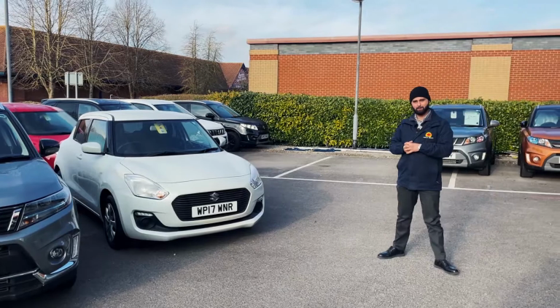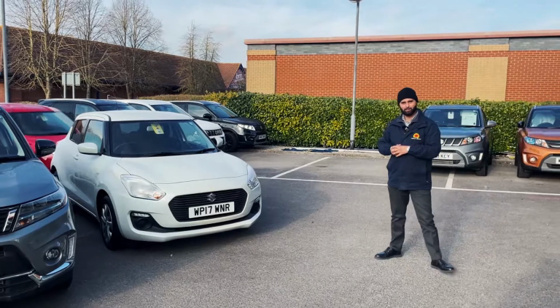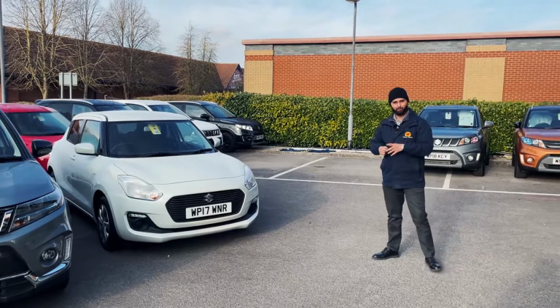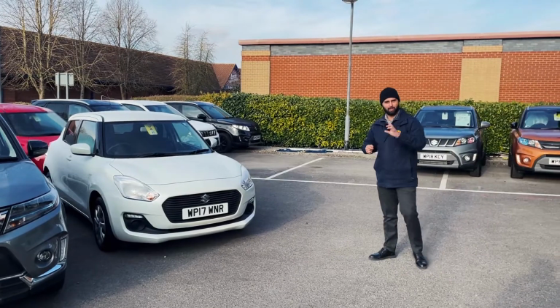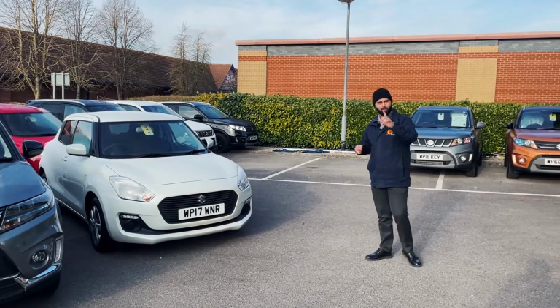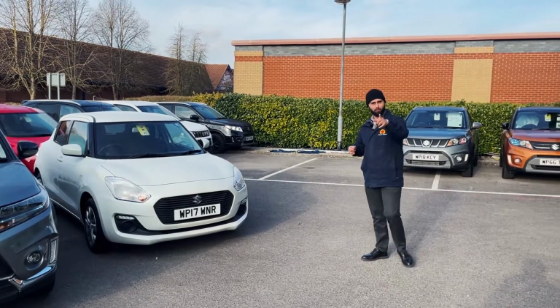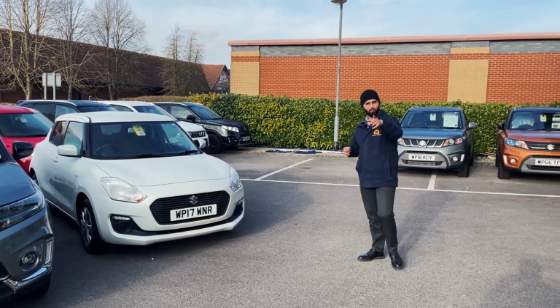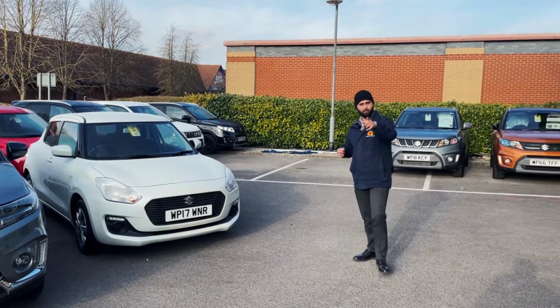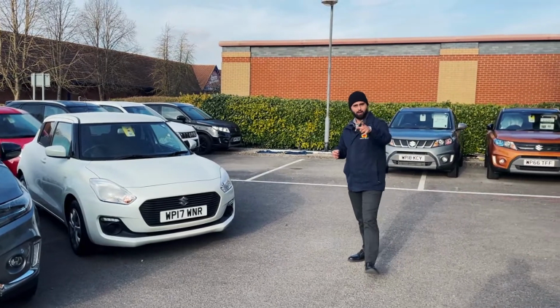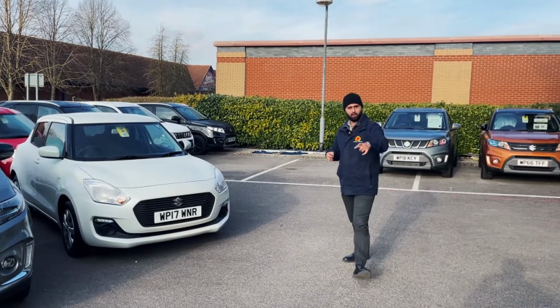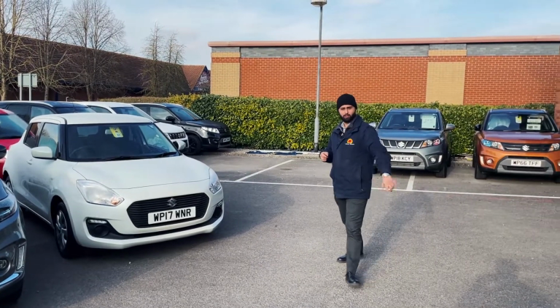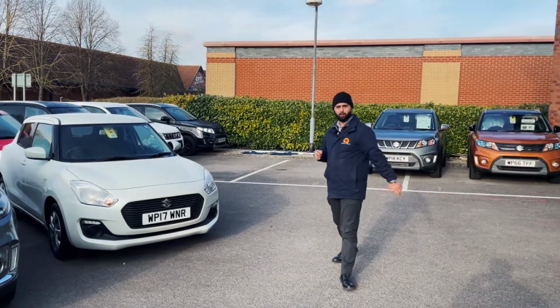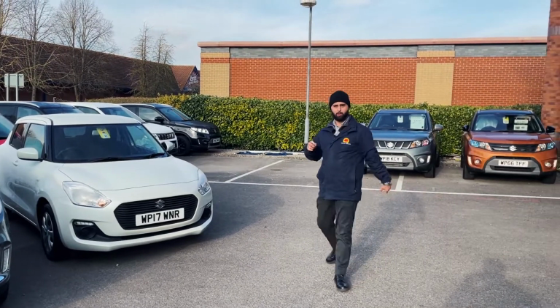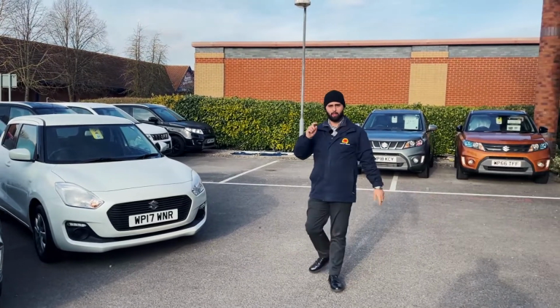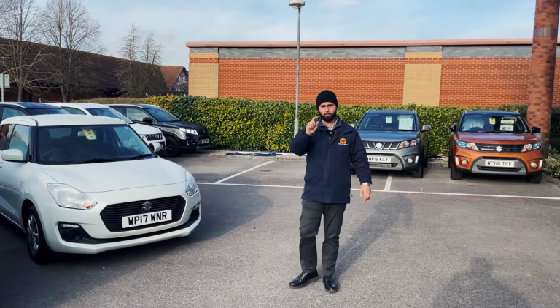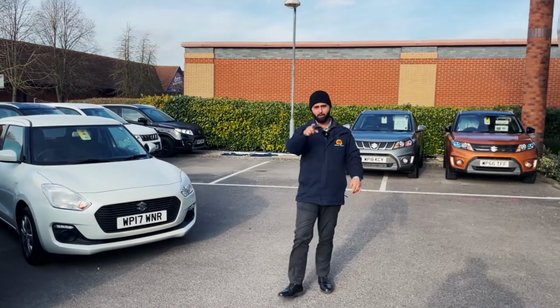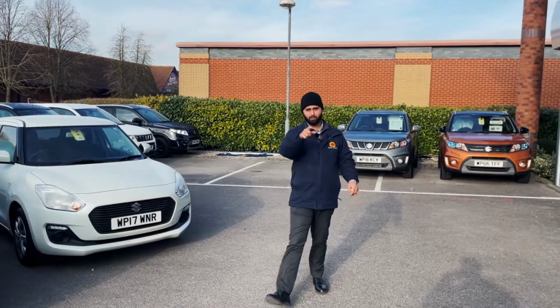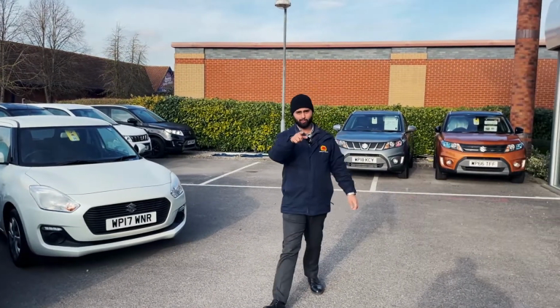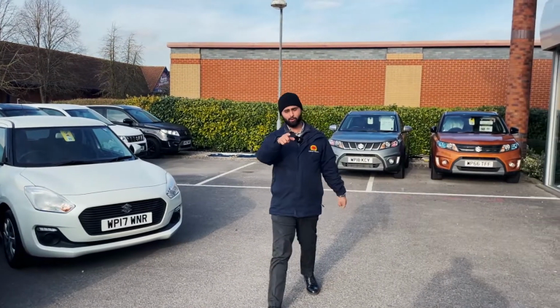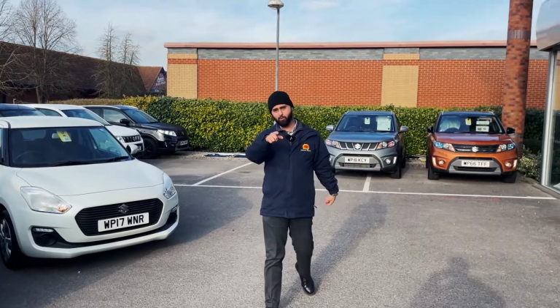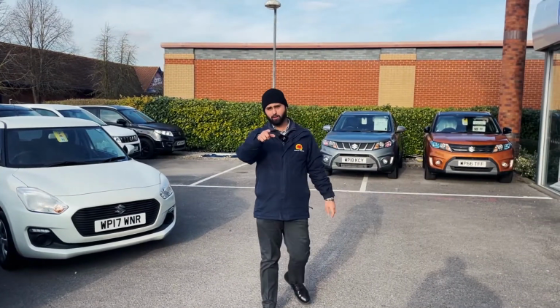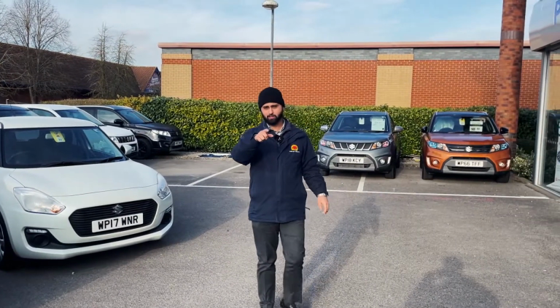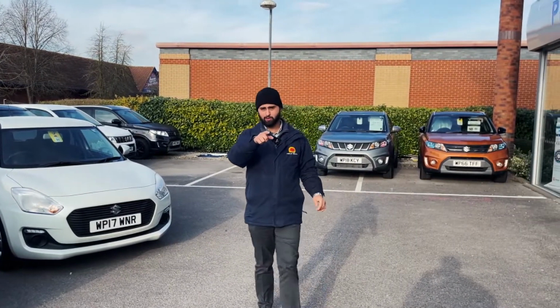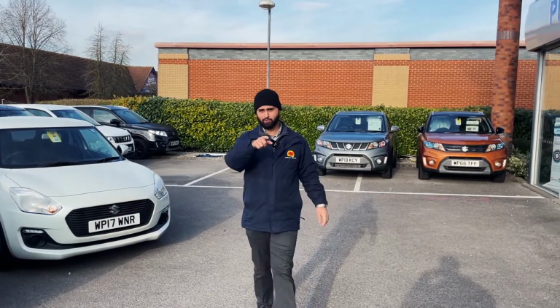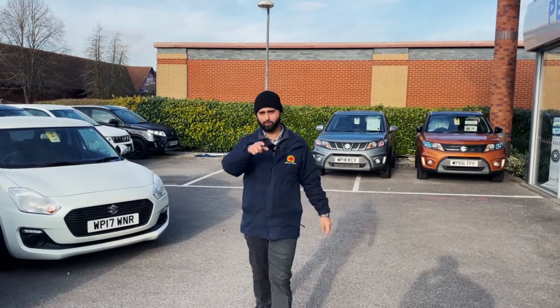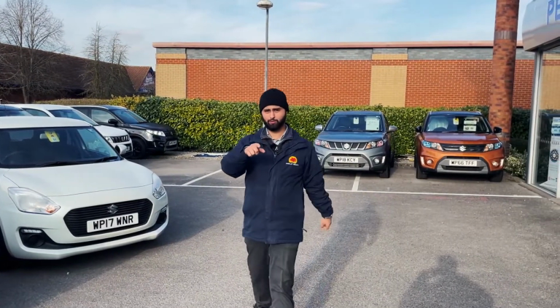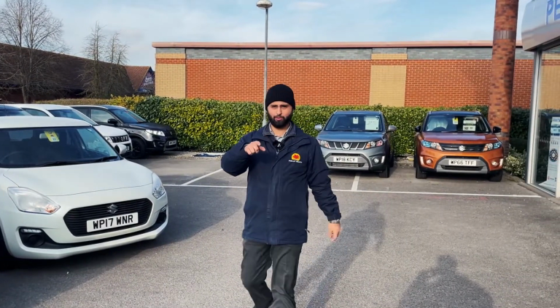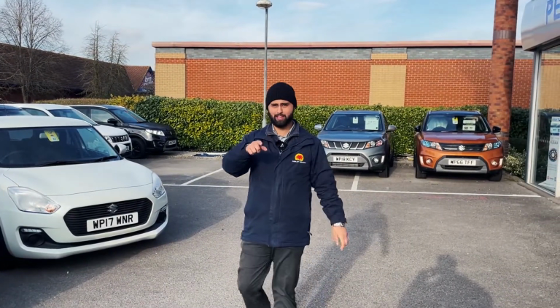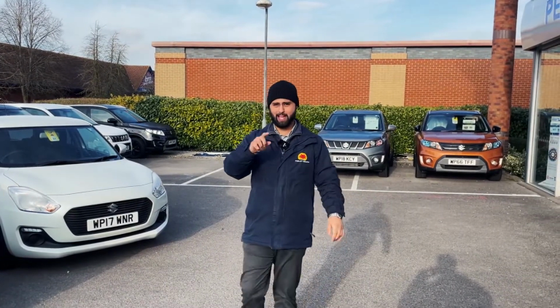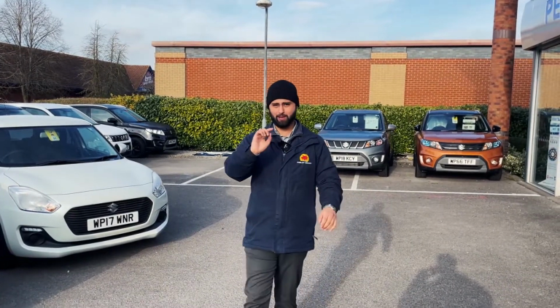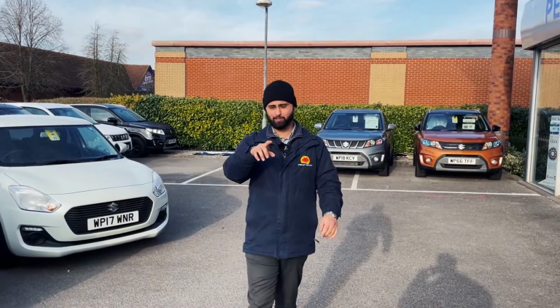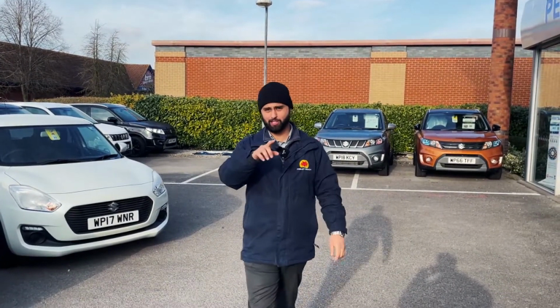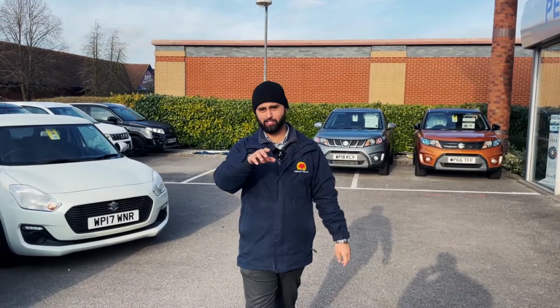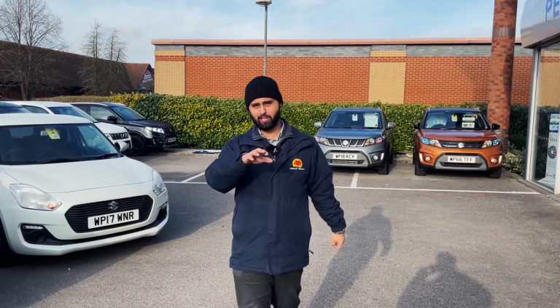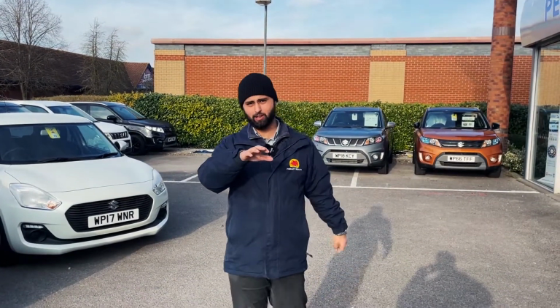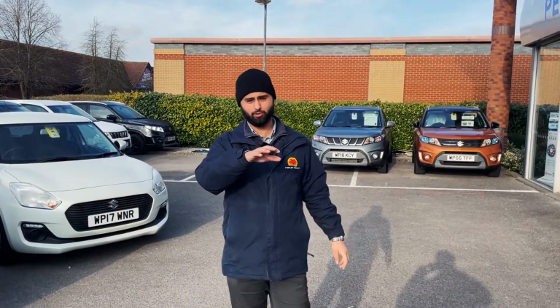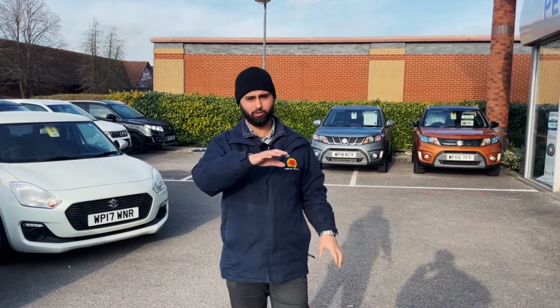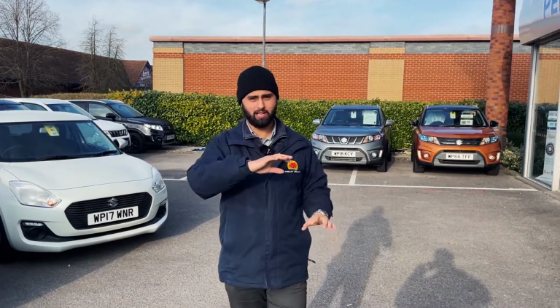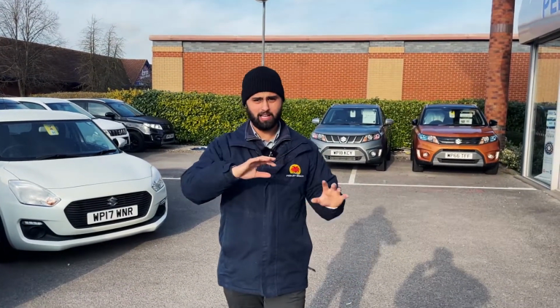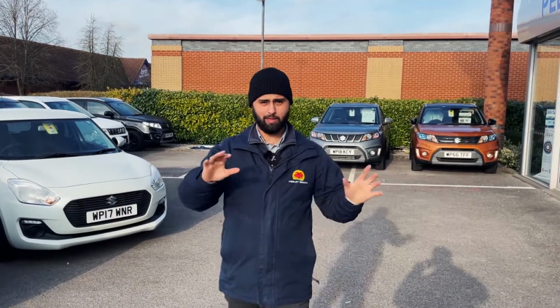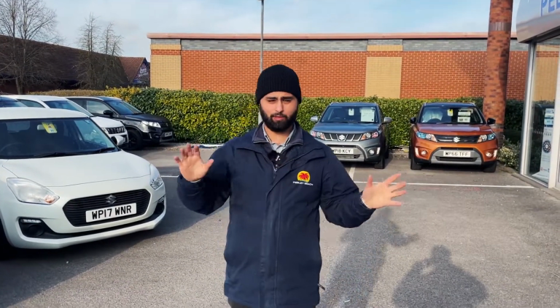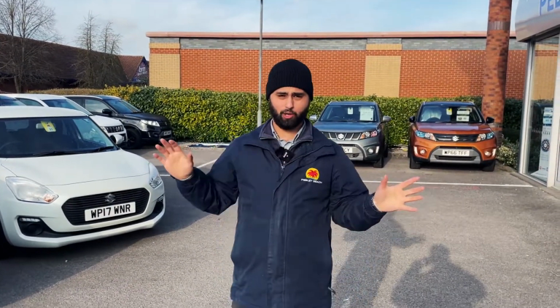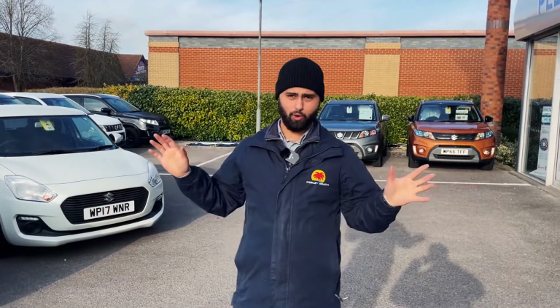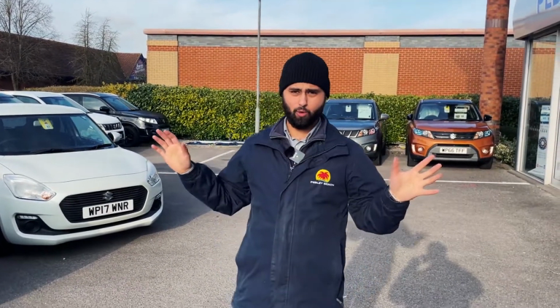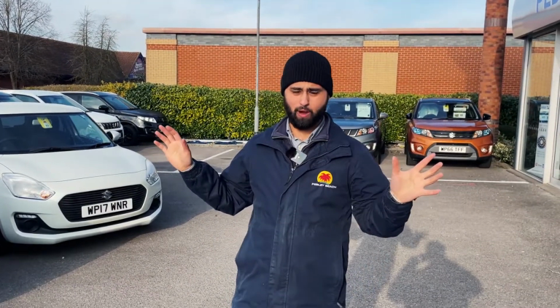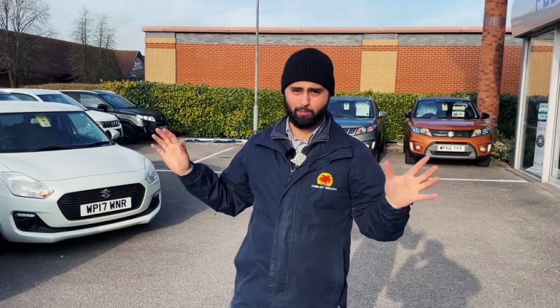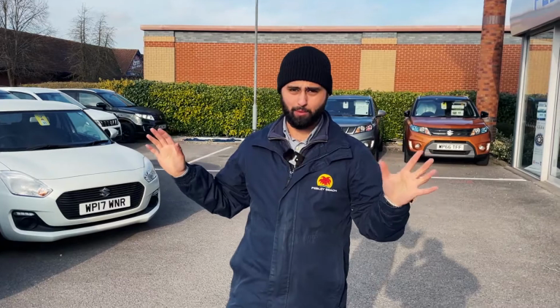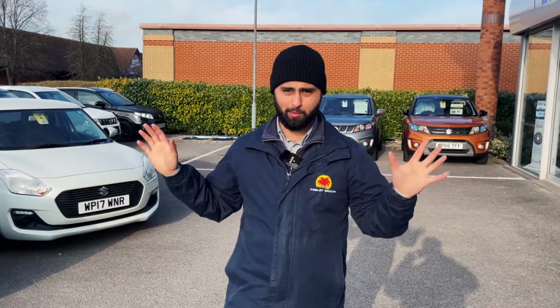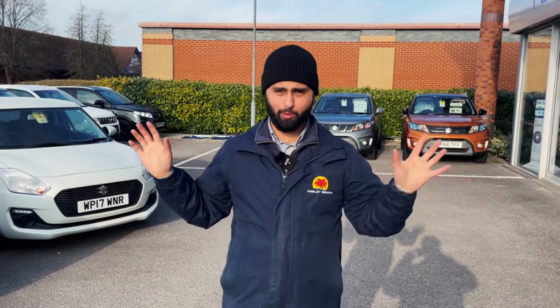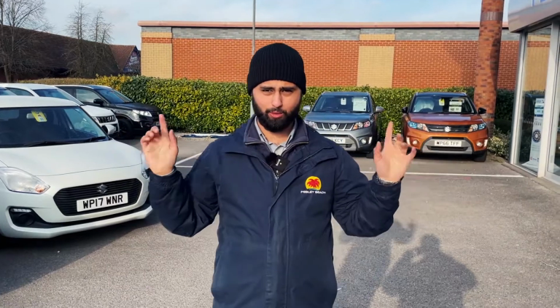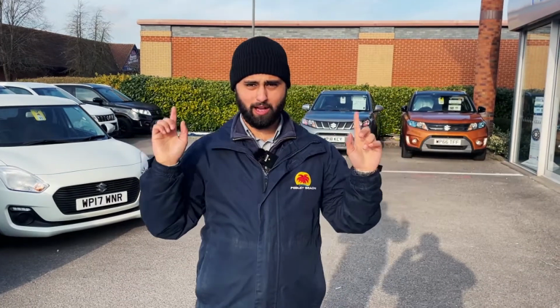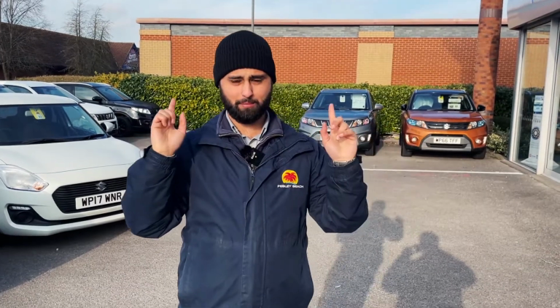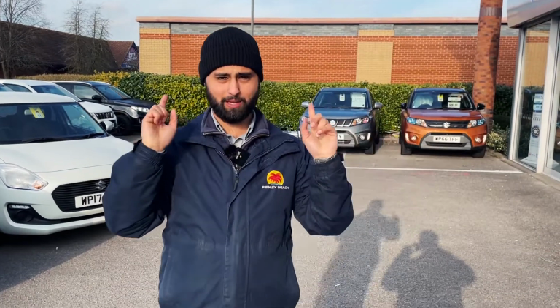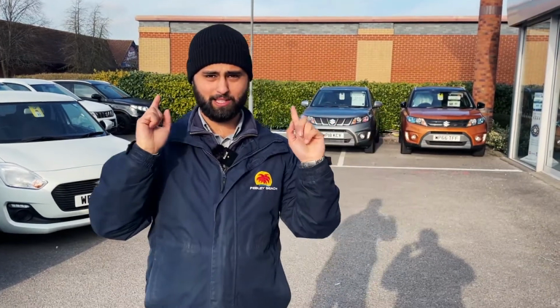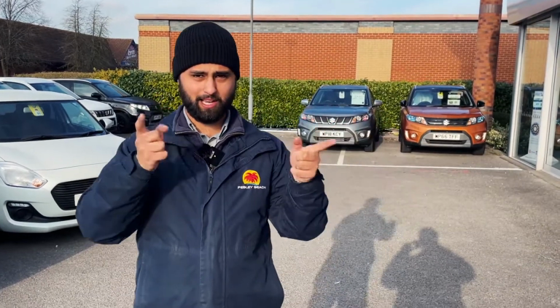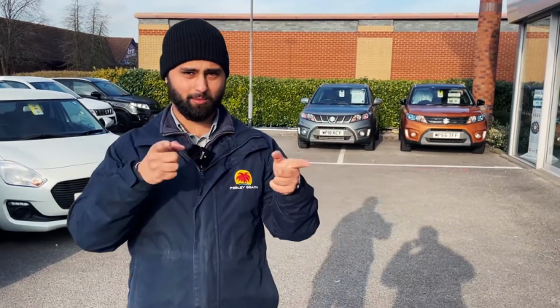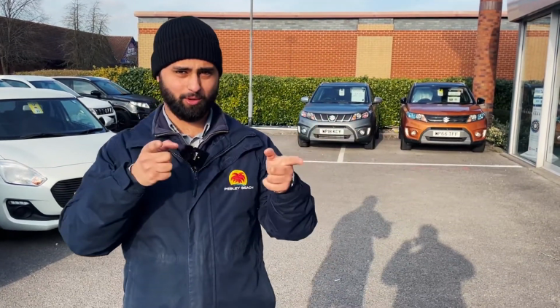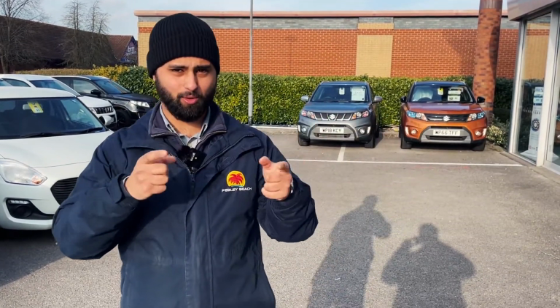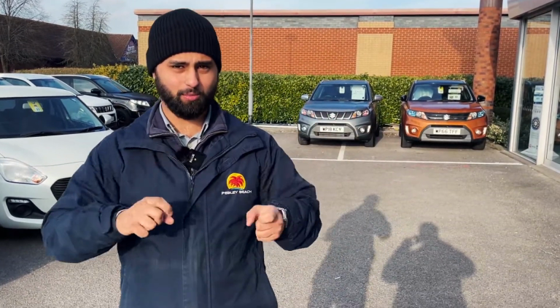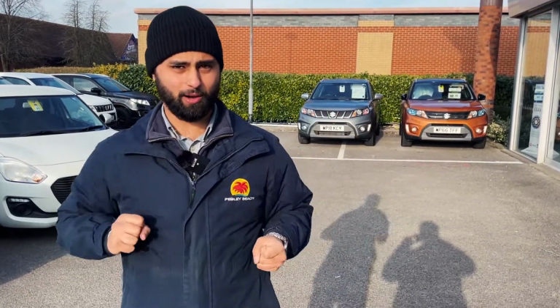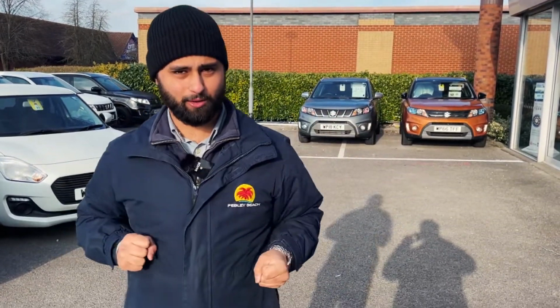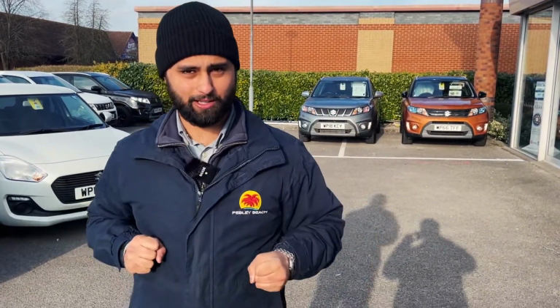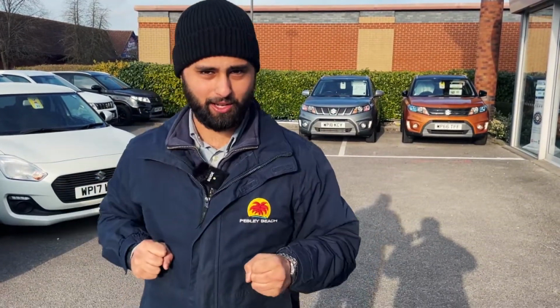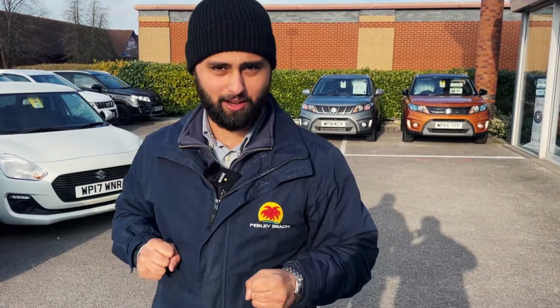You know where we are, you know our number — 01793 806 800. Give us a call and we'll be more than happy to help you buy your next car.